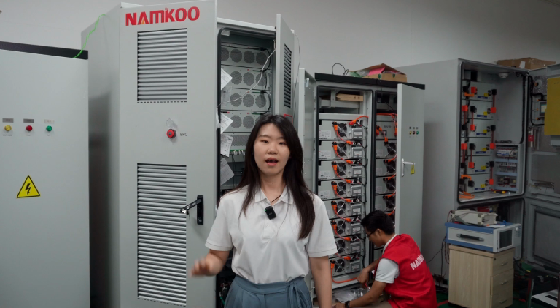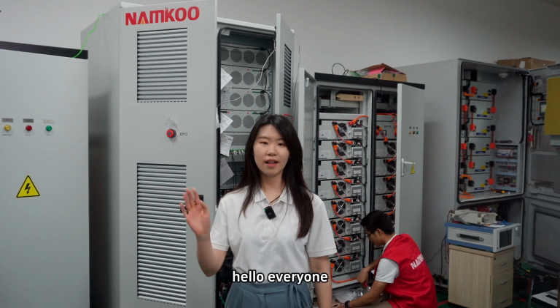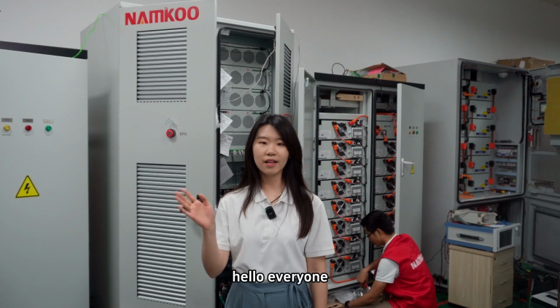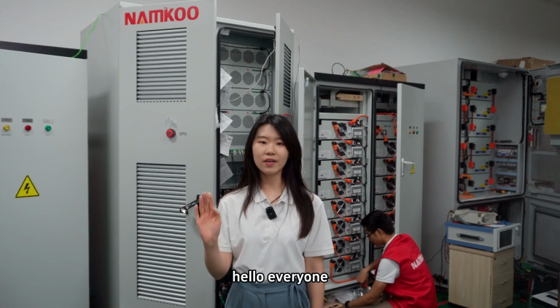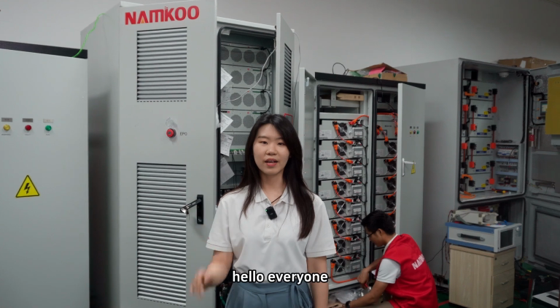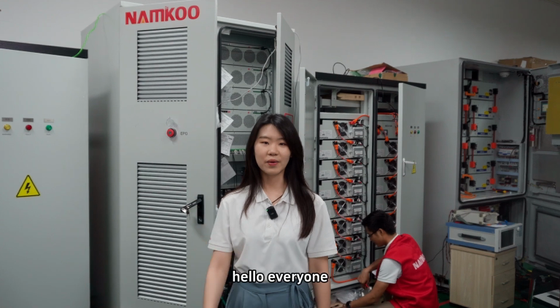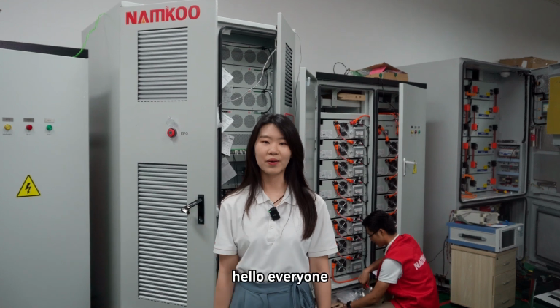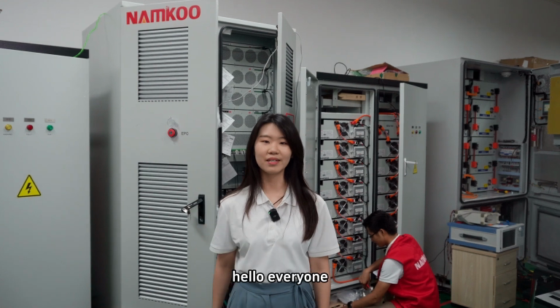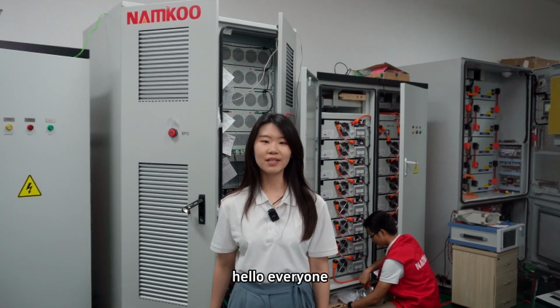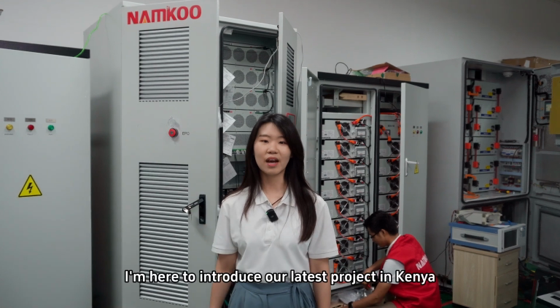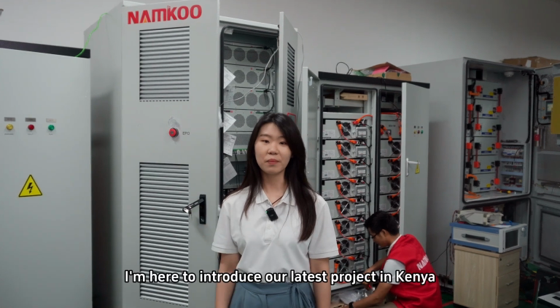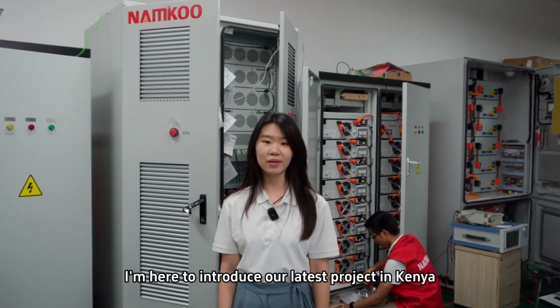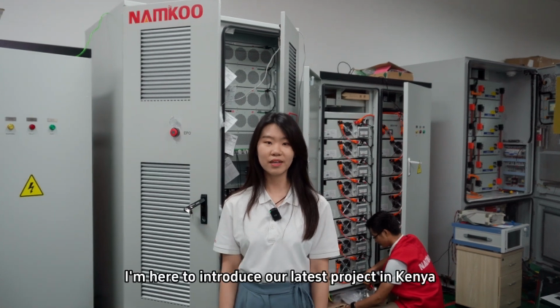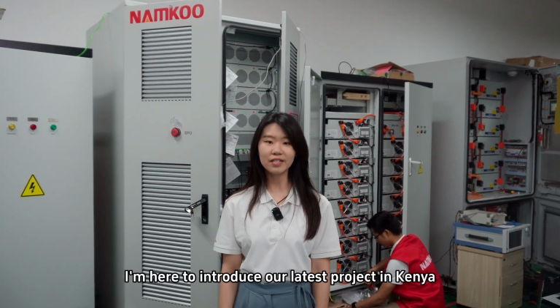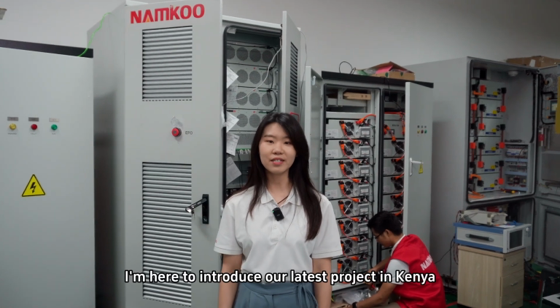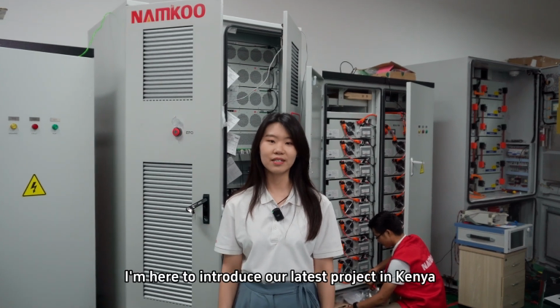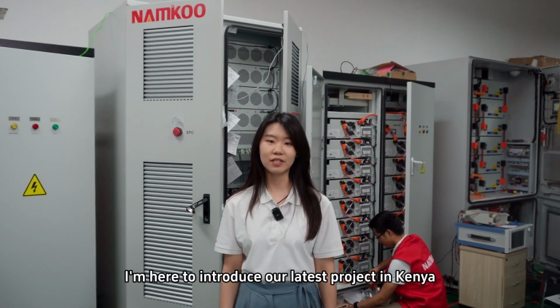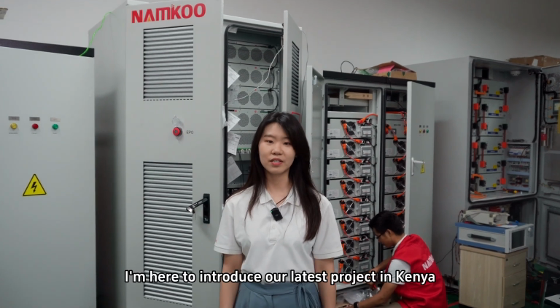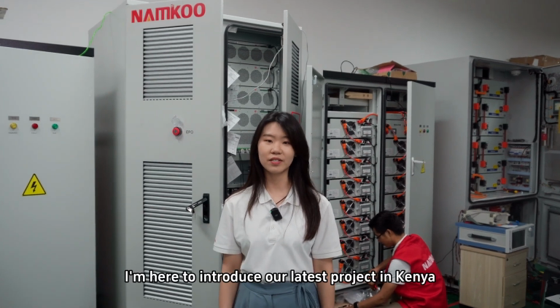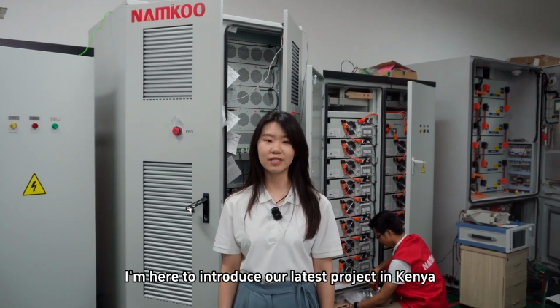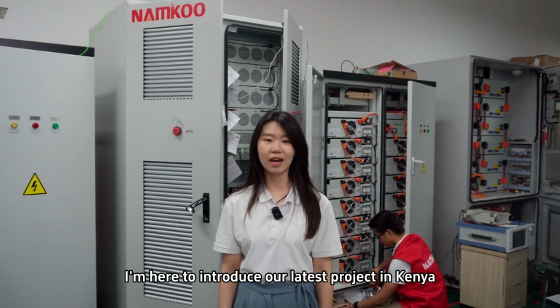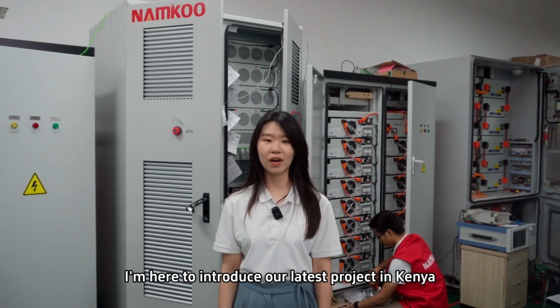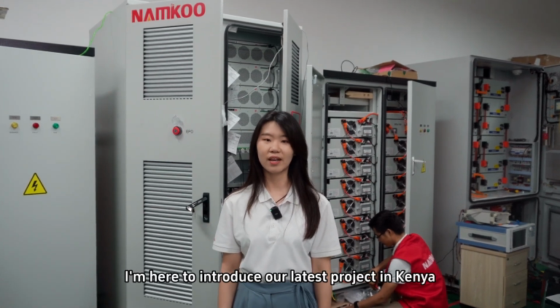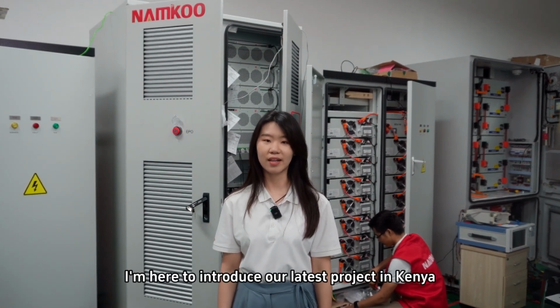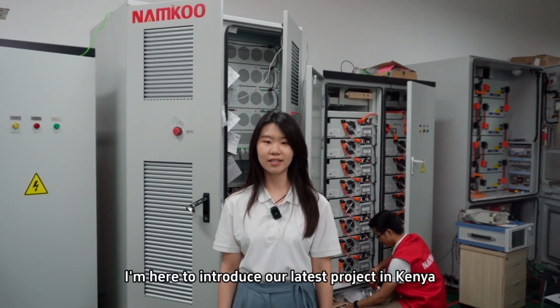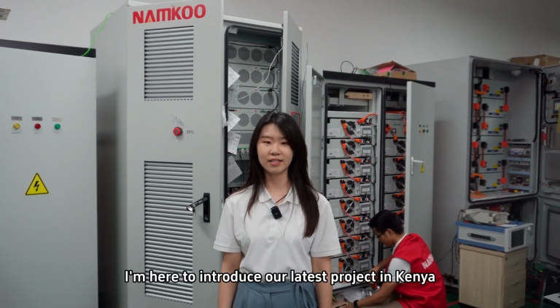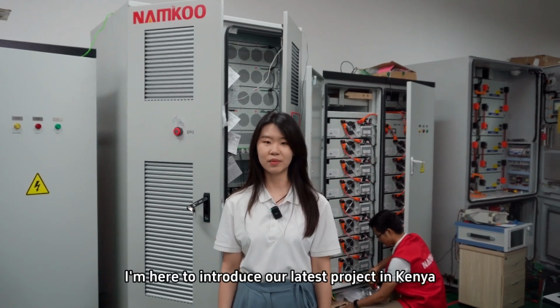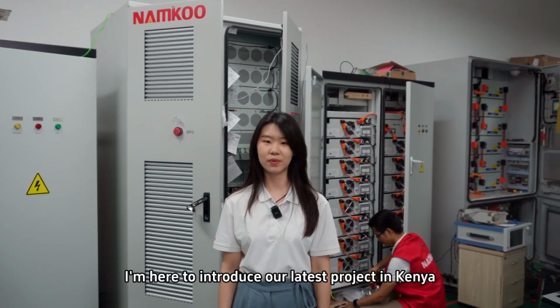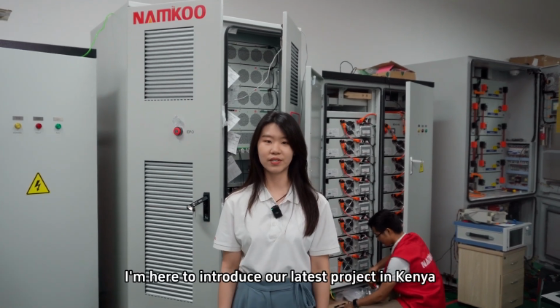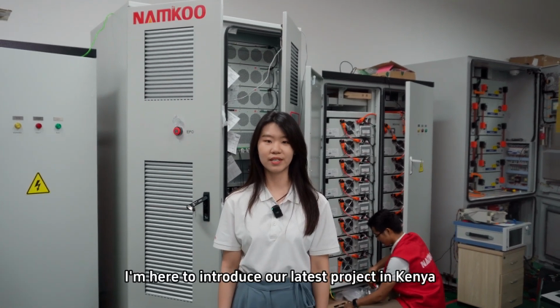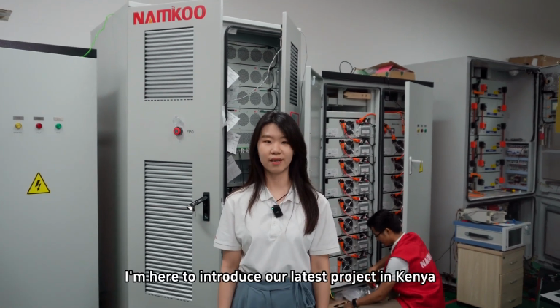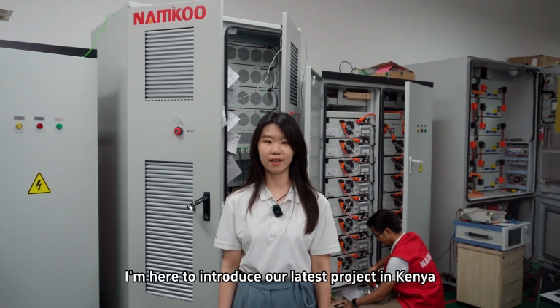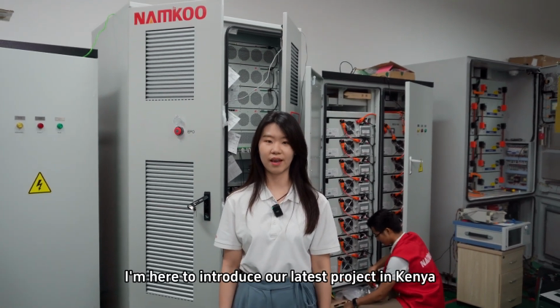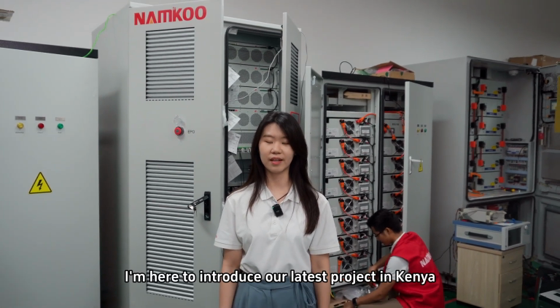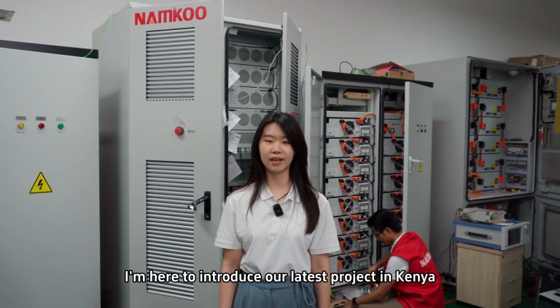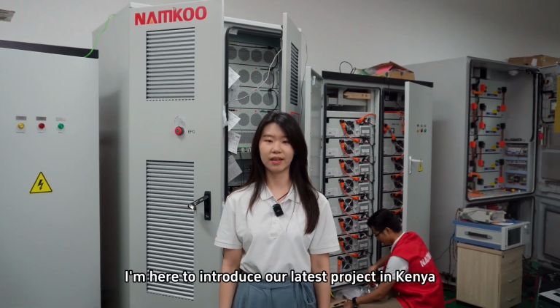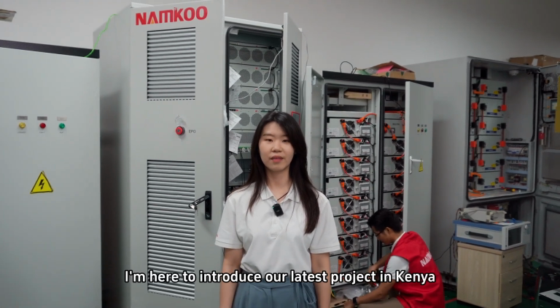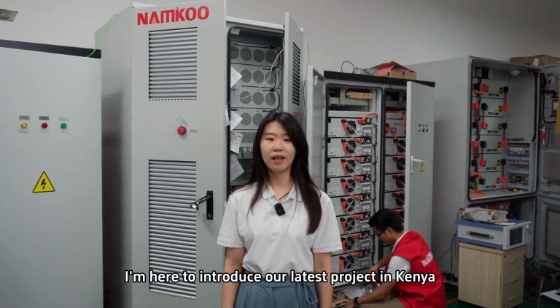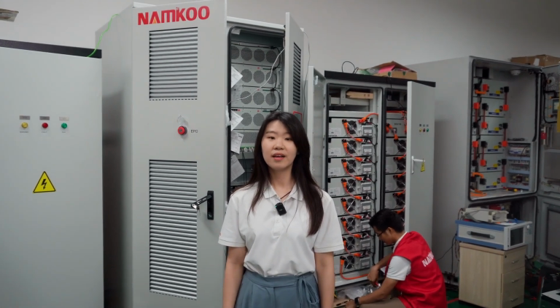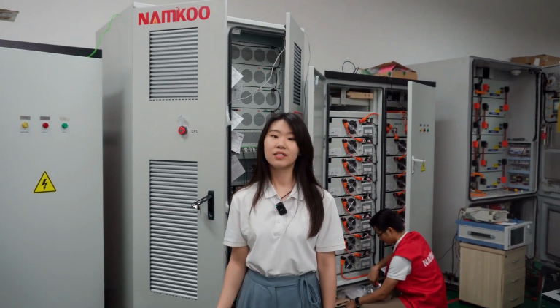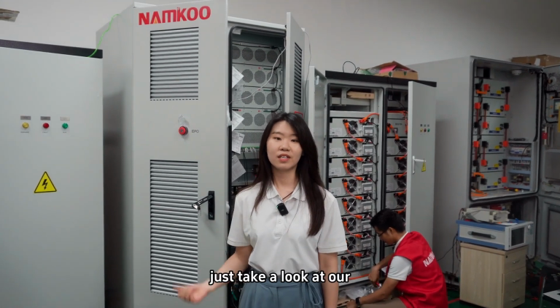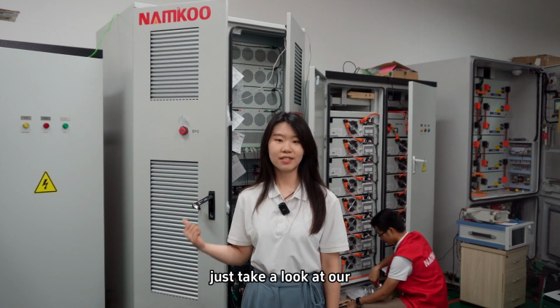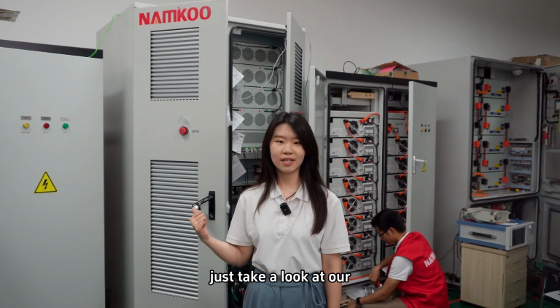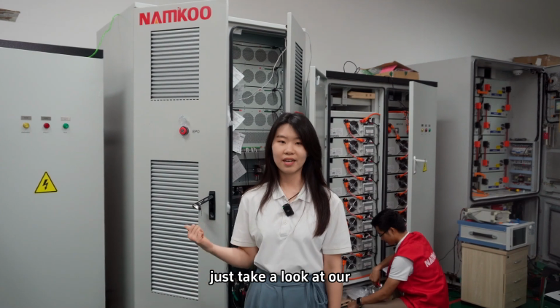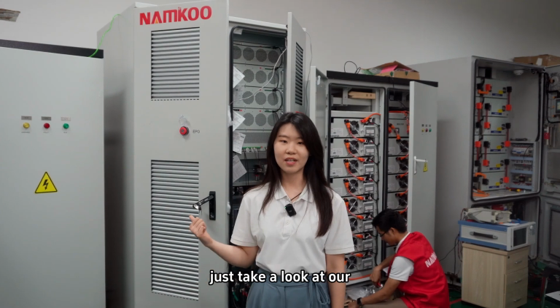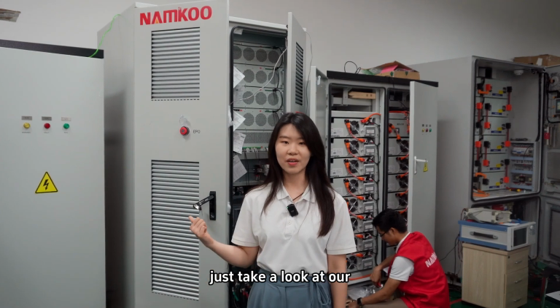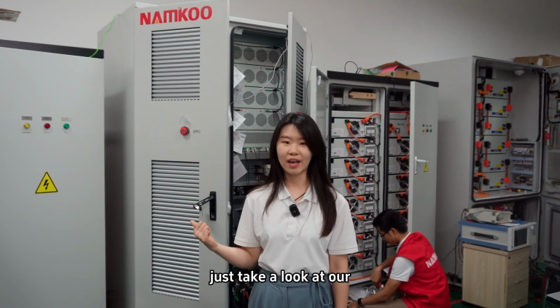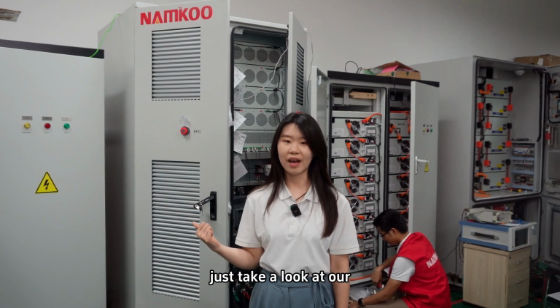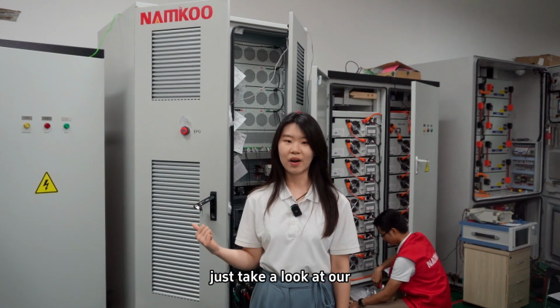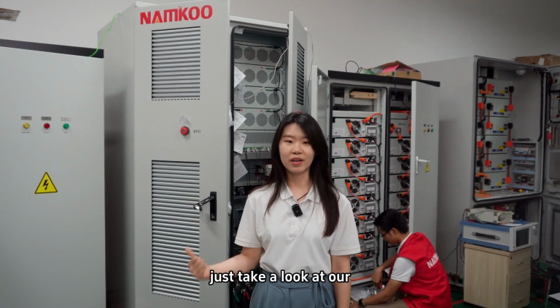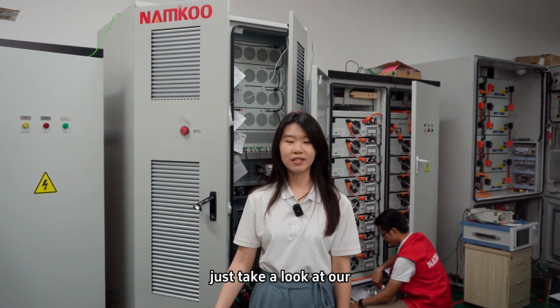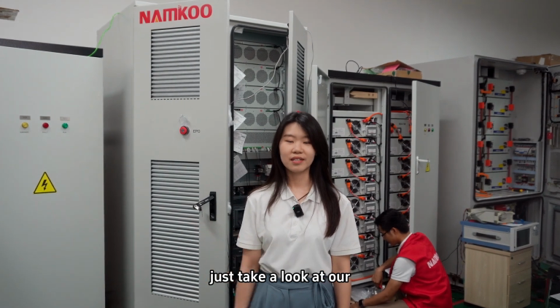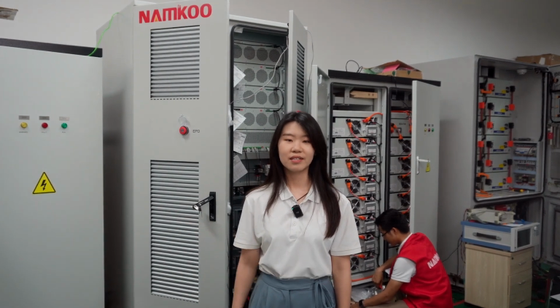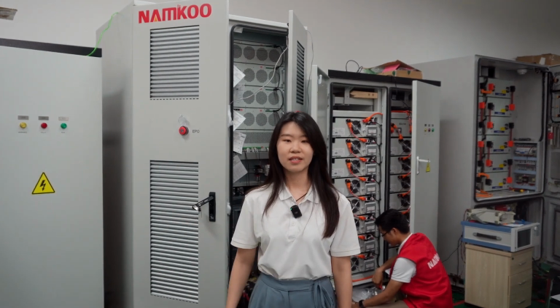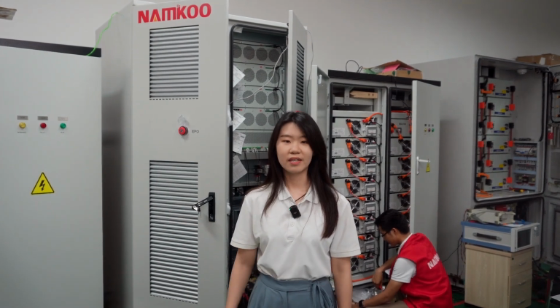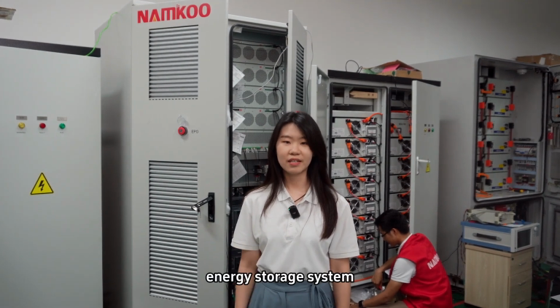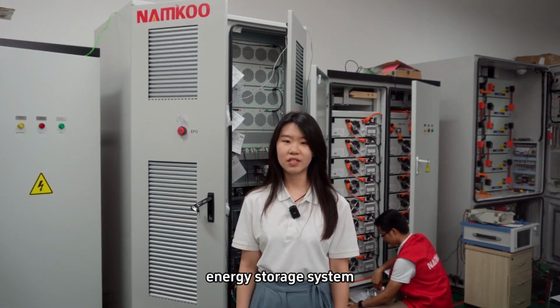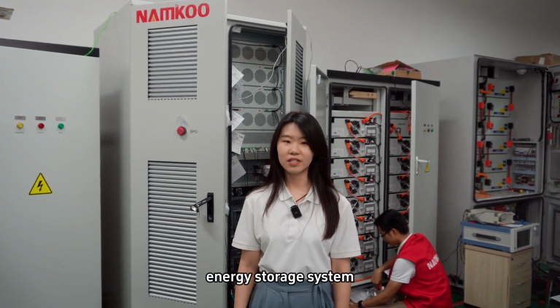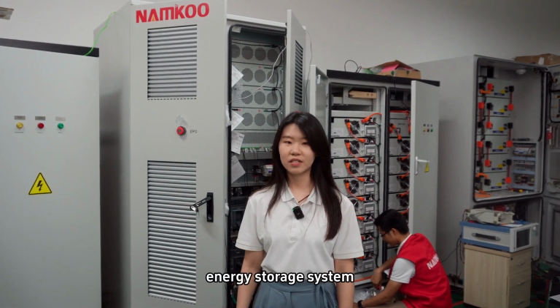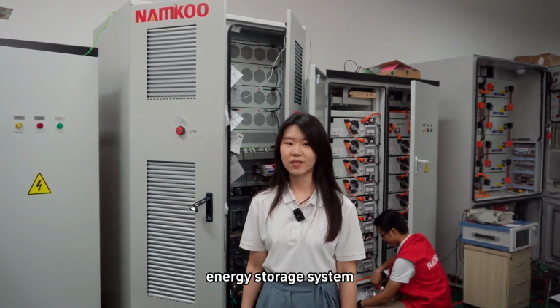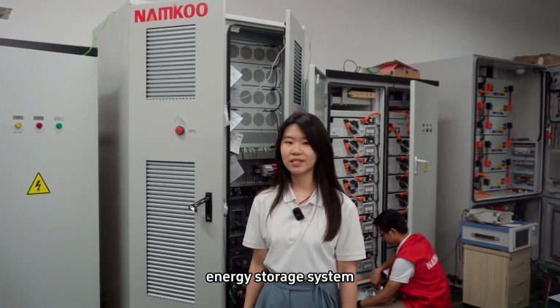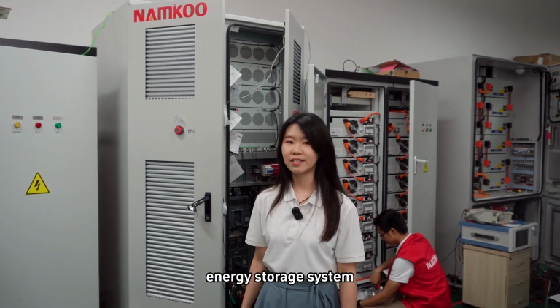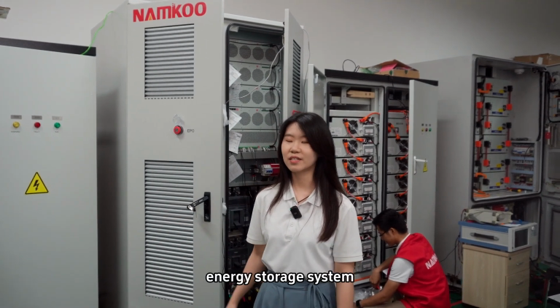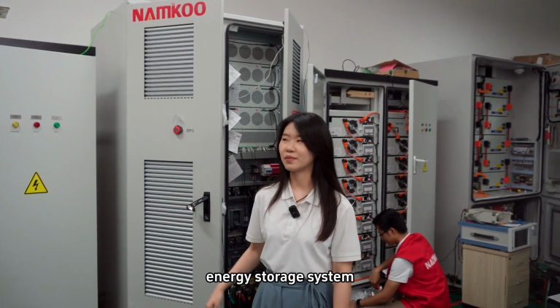Hello everyone, I'm here to introduce our latest project in Kenya. Just take a look at our energy storage system.